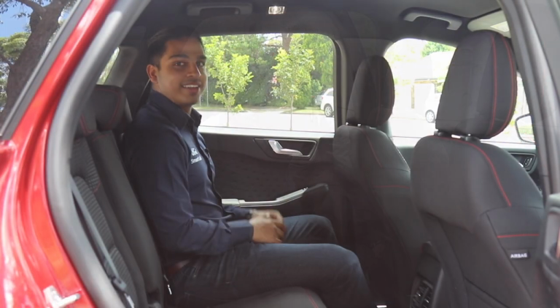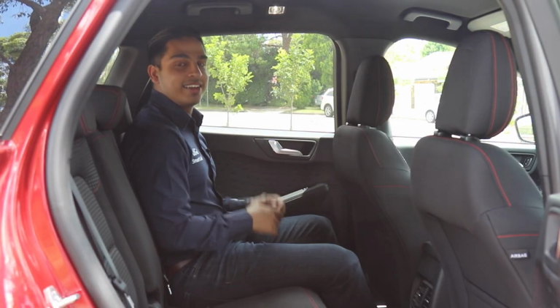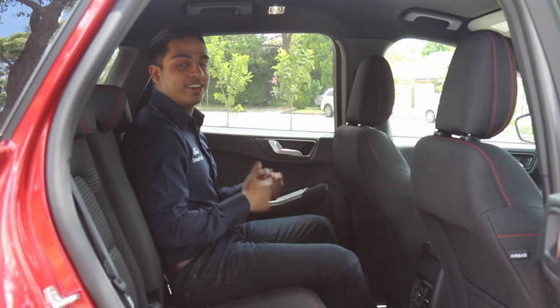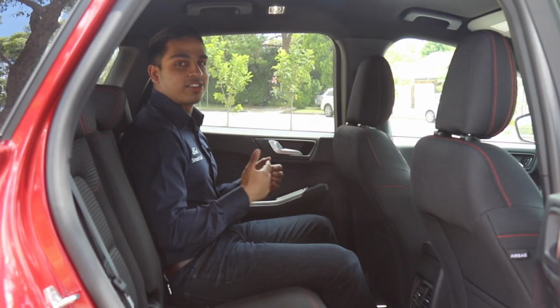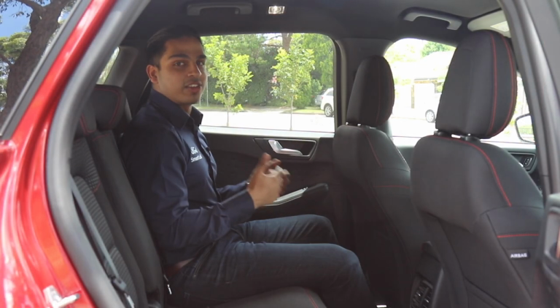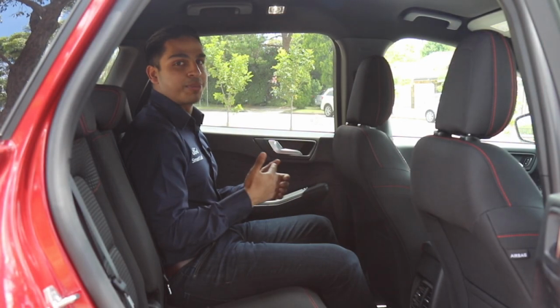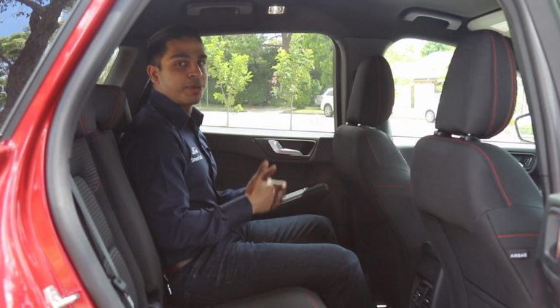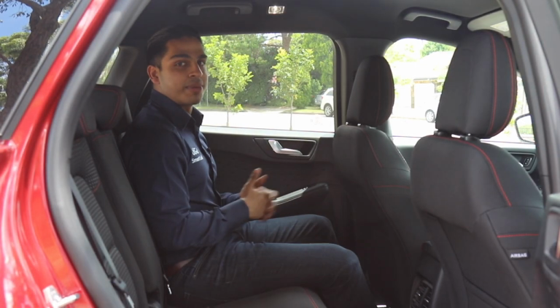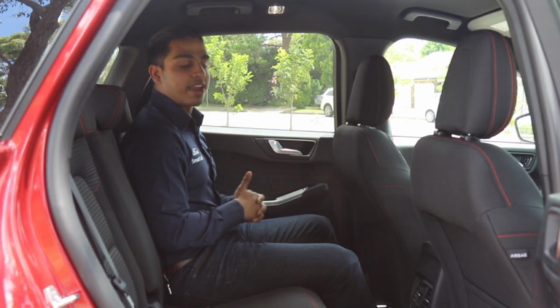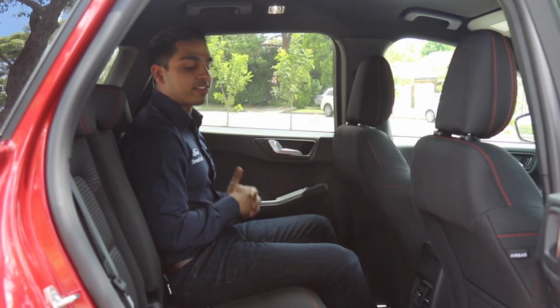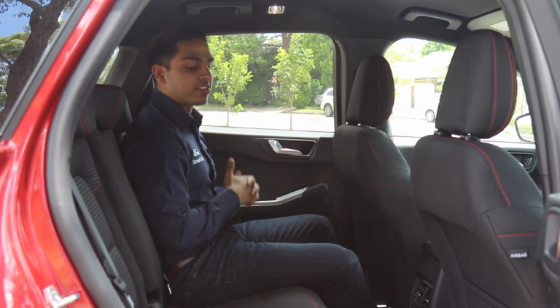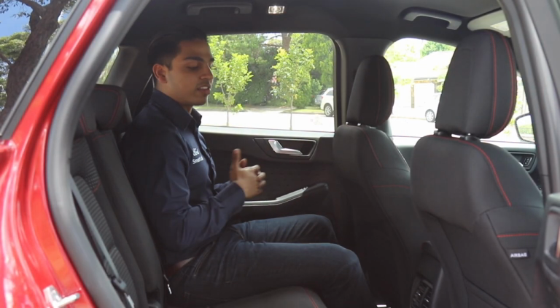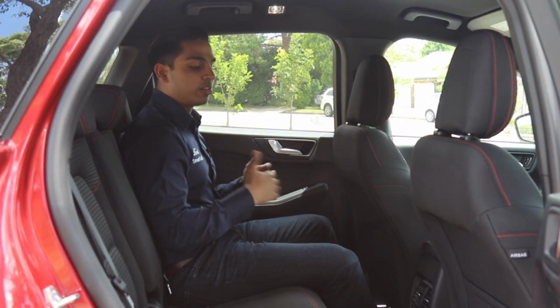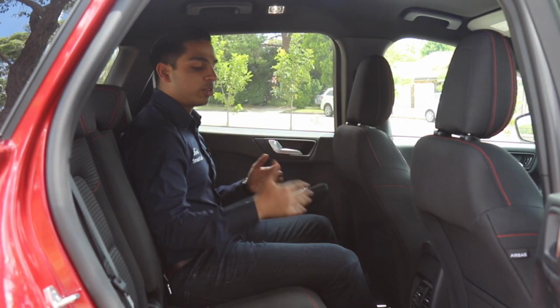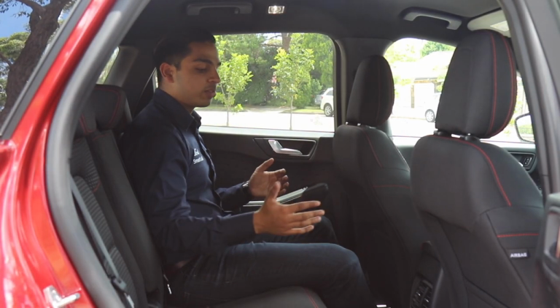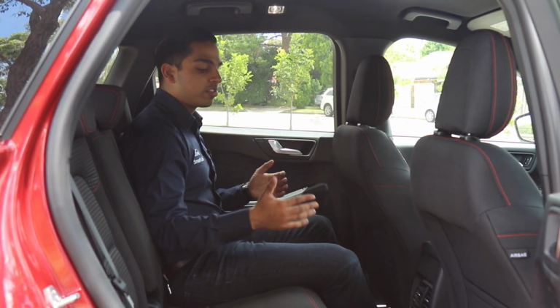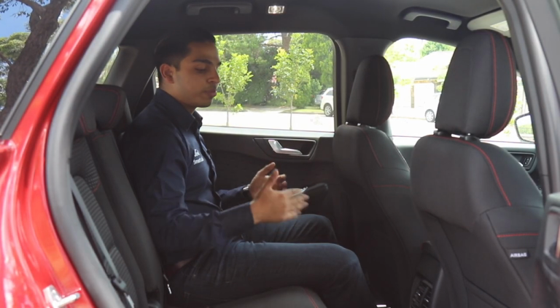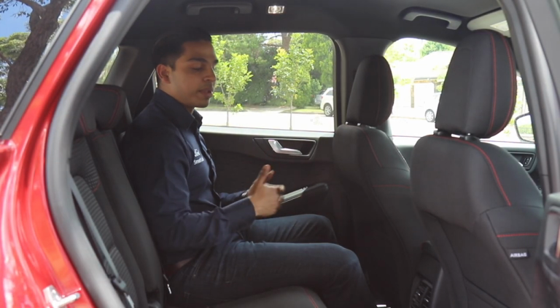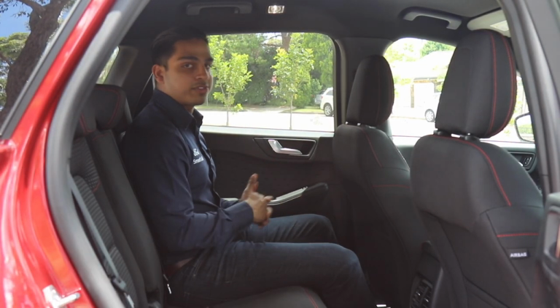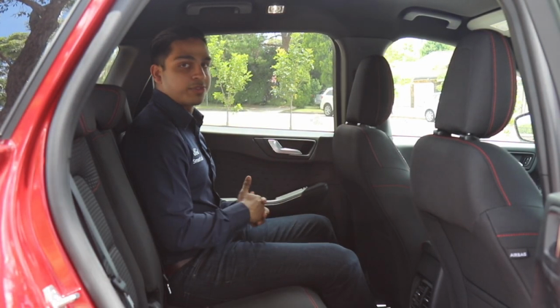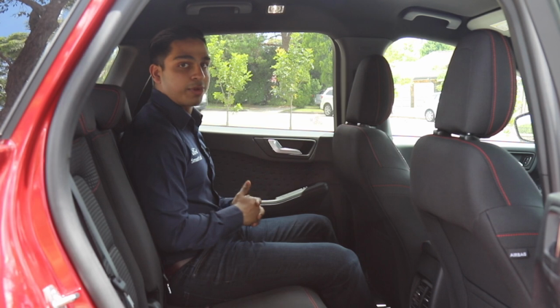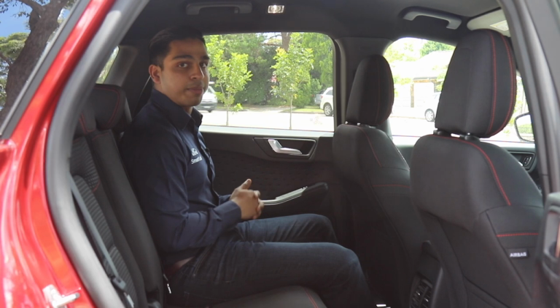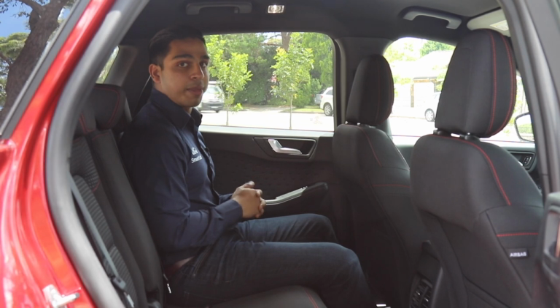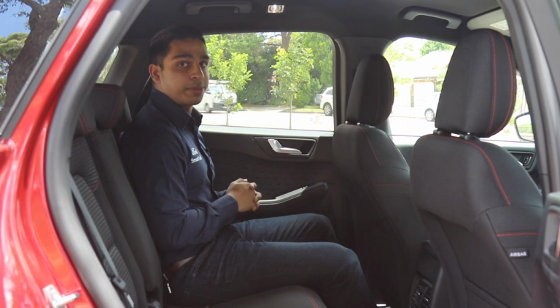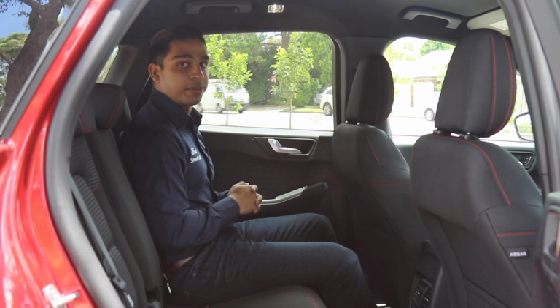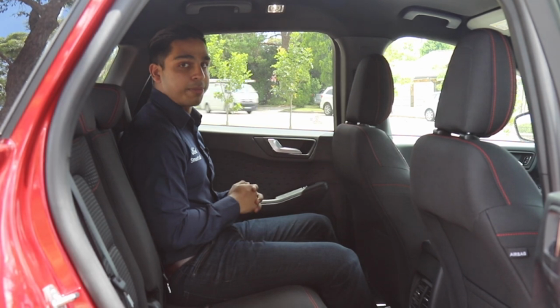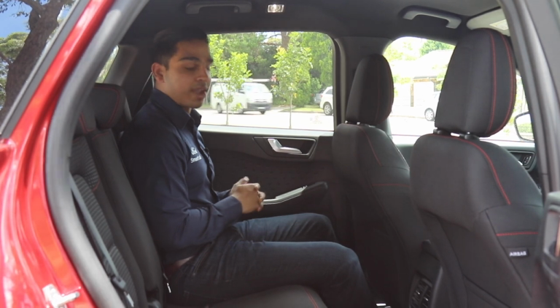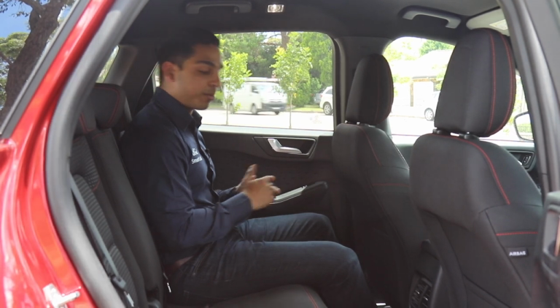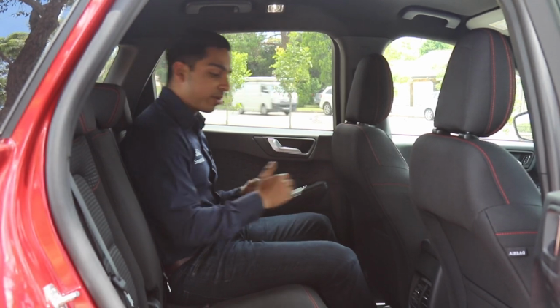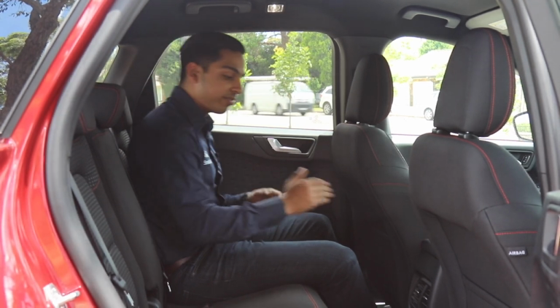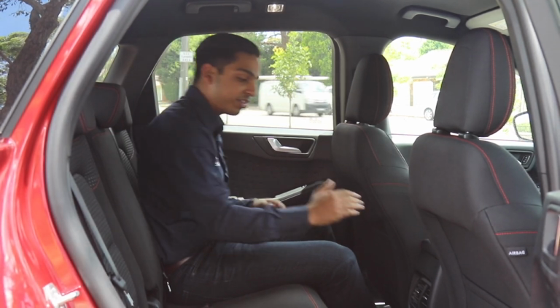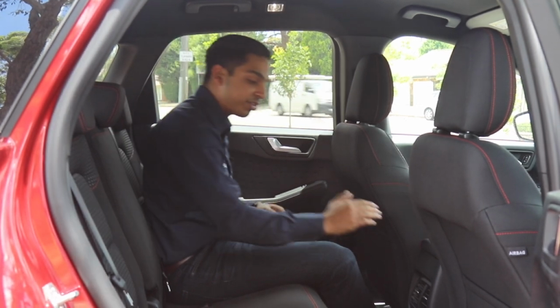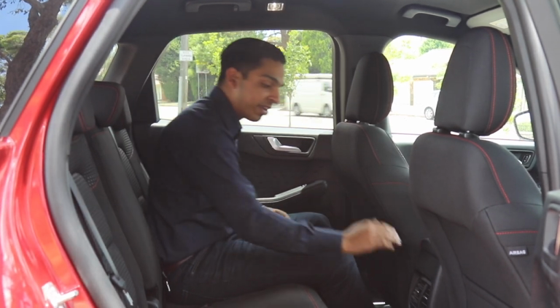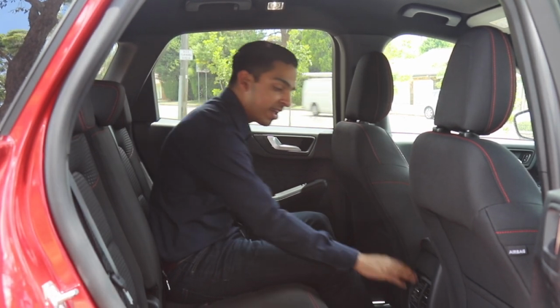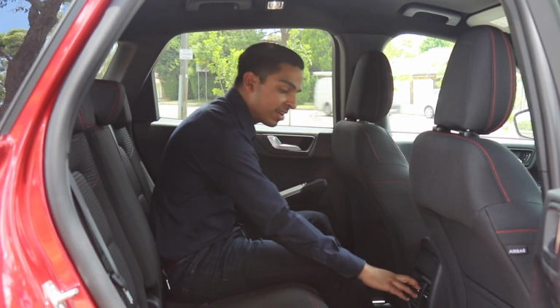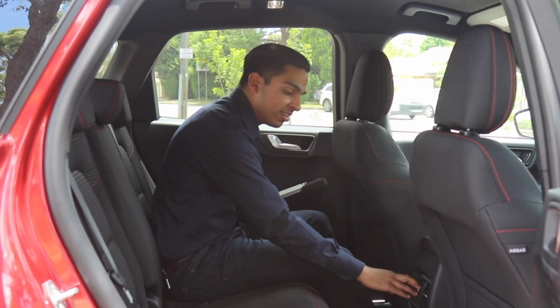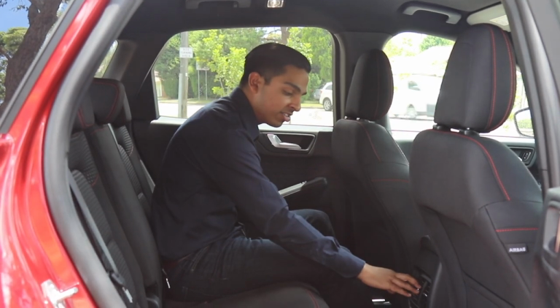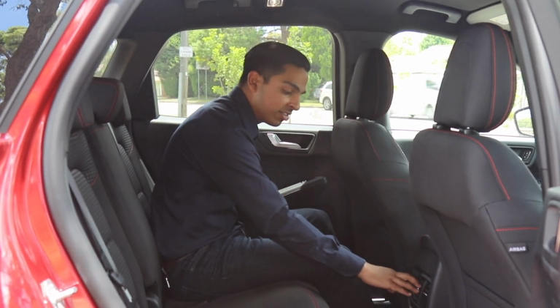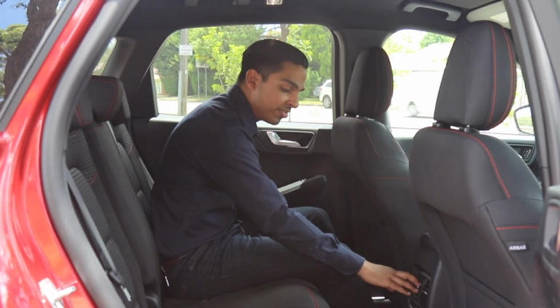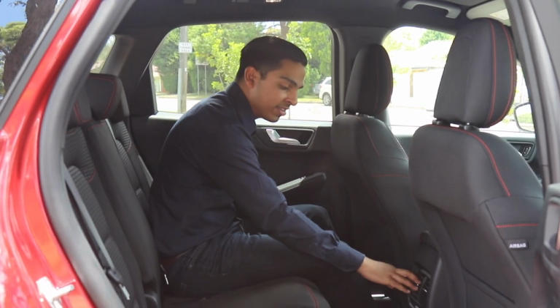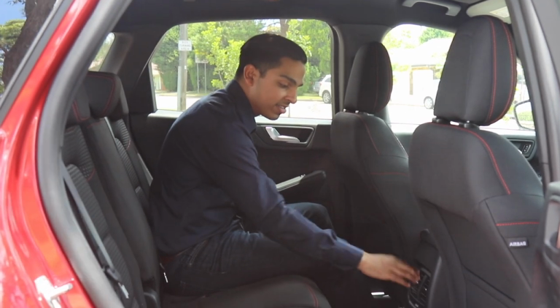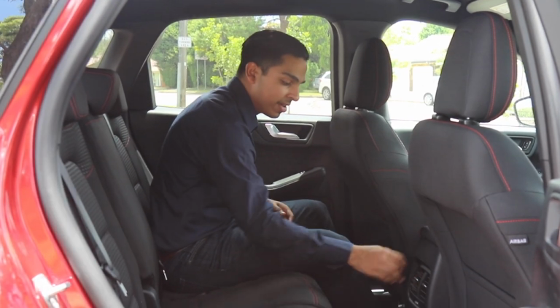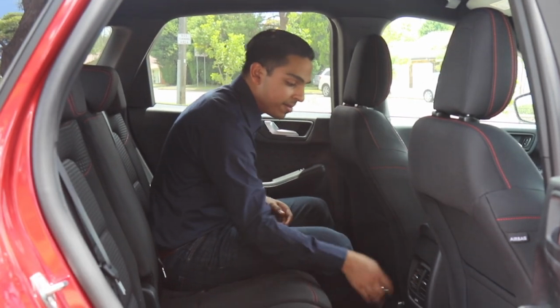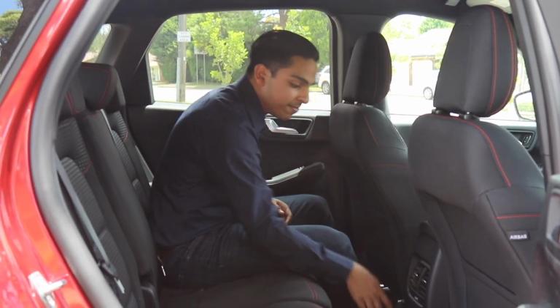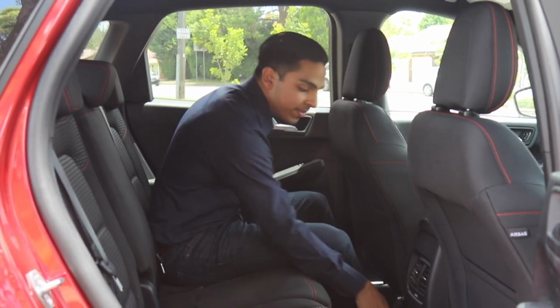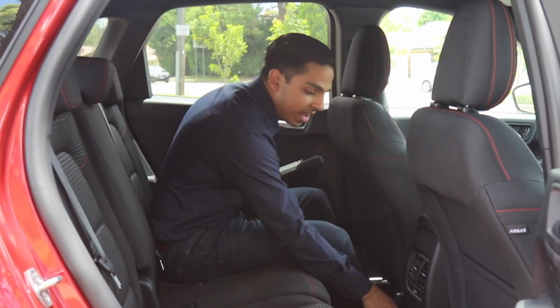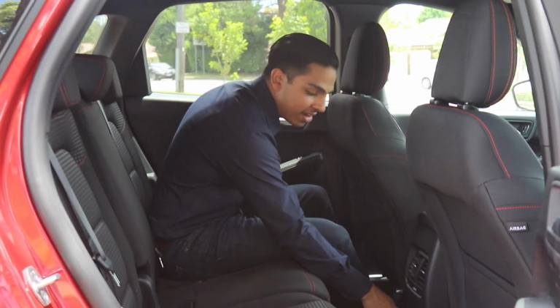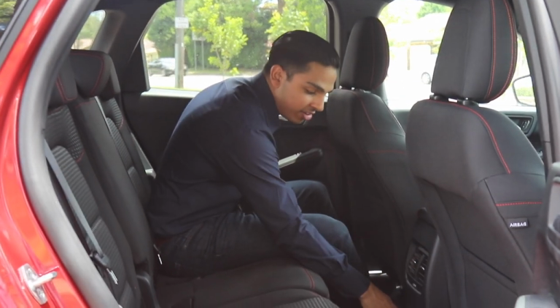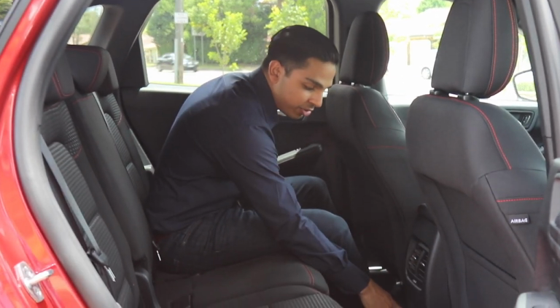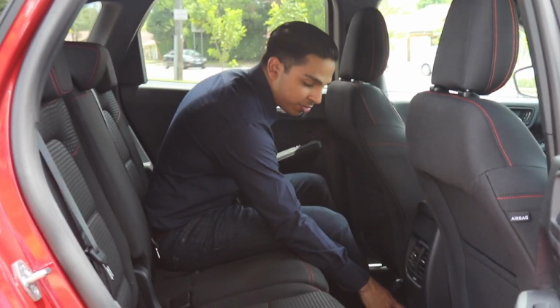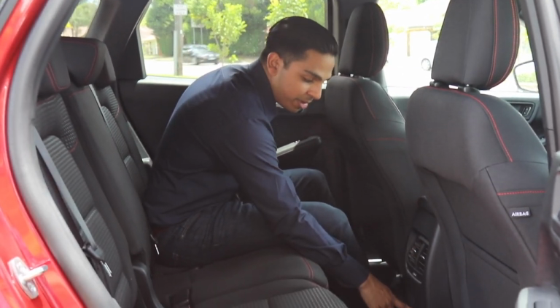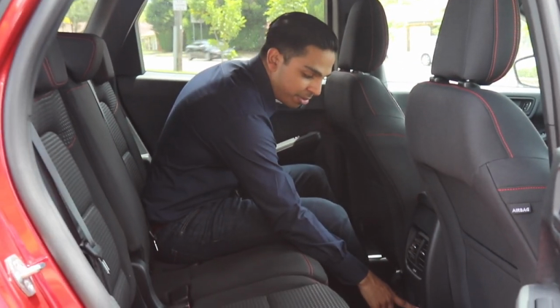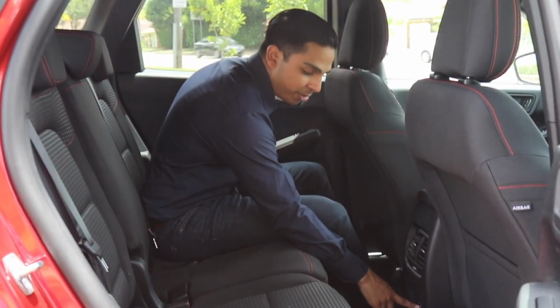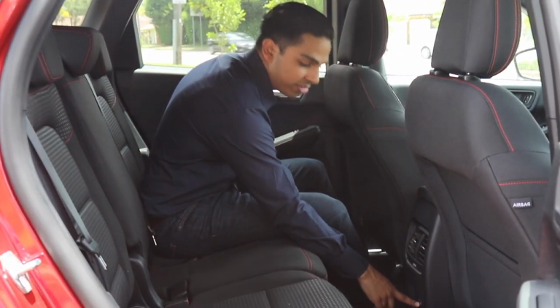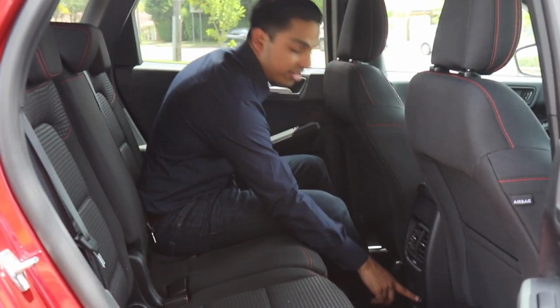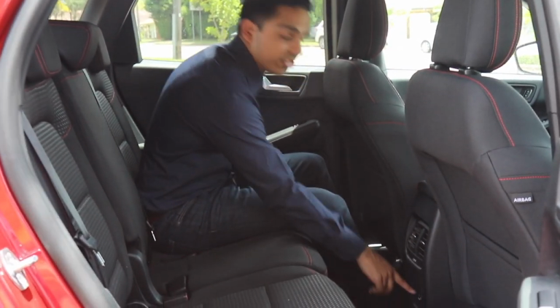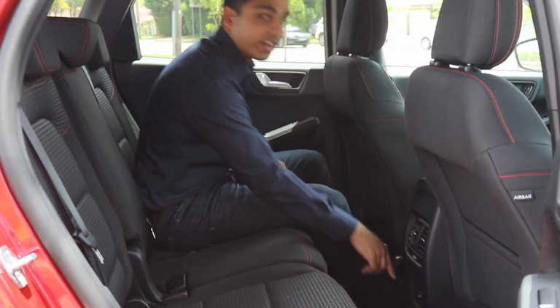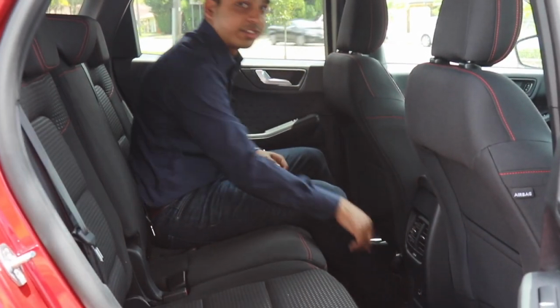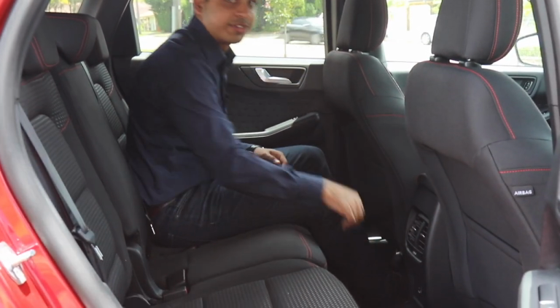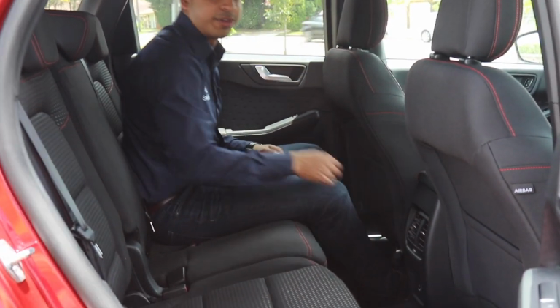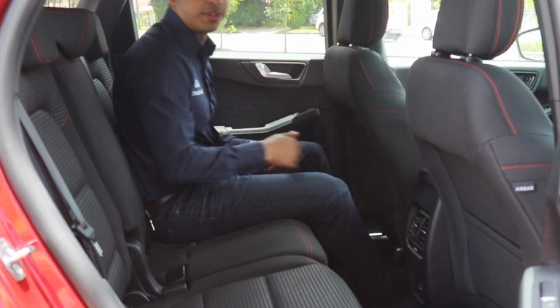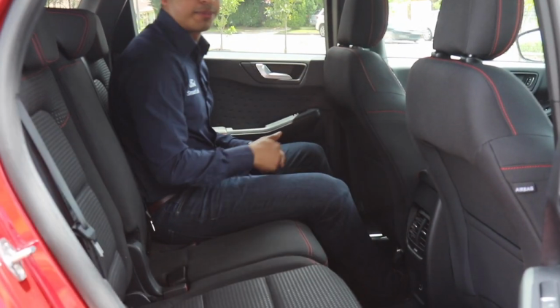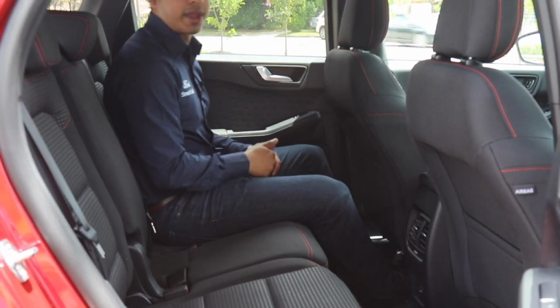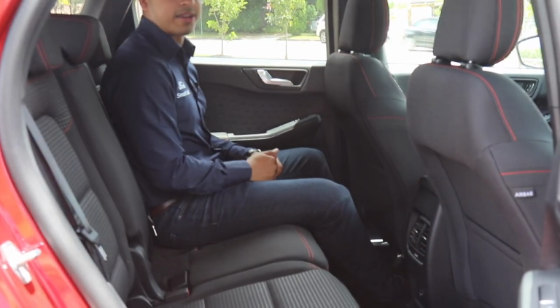The Escape also has a sliding second-row back seat so you can optimise legroom or luggage capacity. There's lots of space for three people in the back, featuring air conditioning vents and a USB port so you can charge your phone from the rear seats.